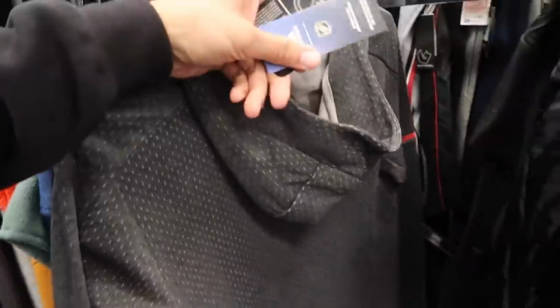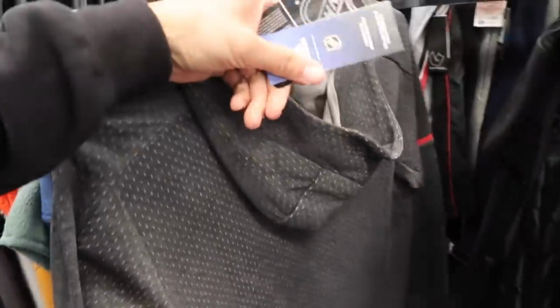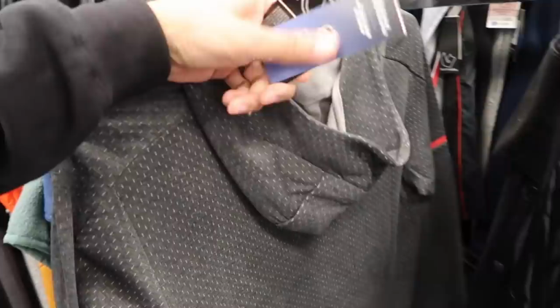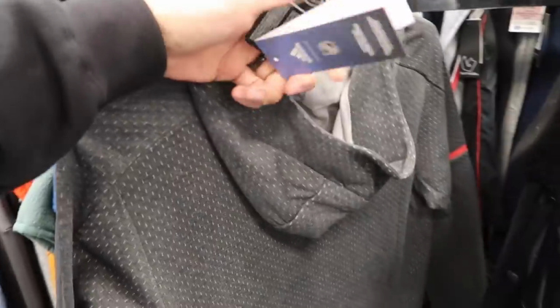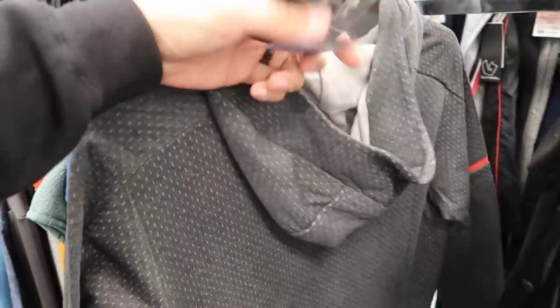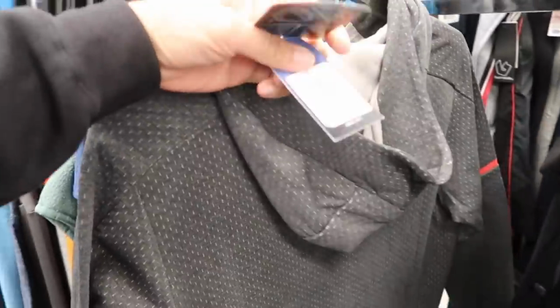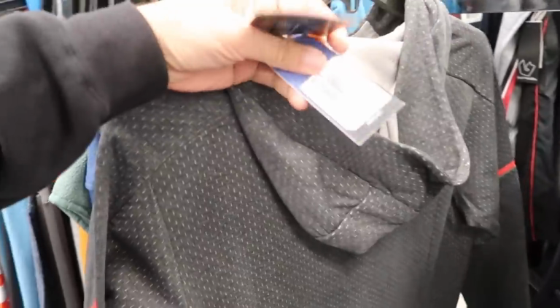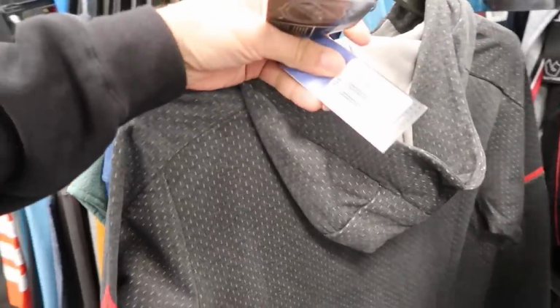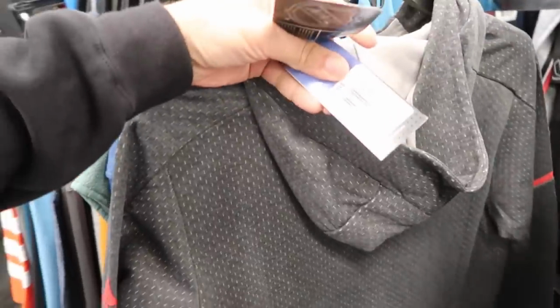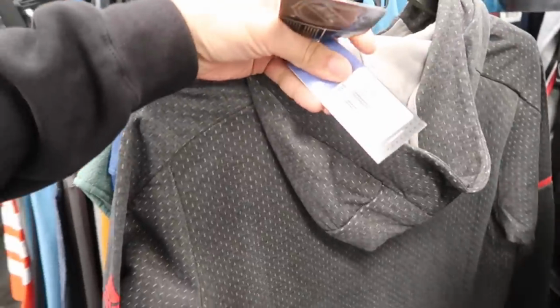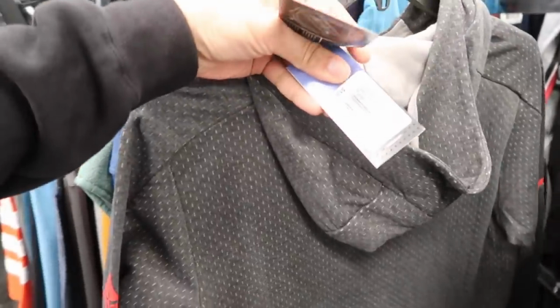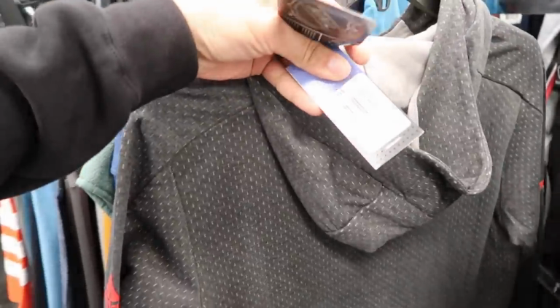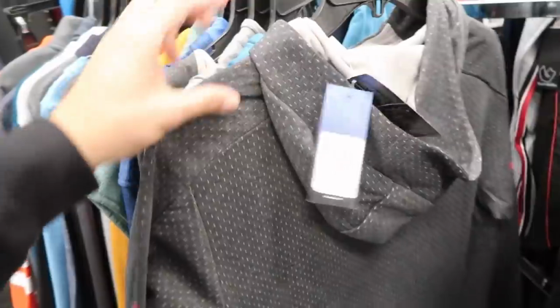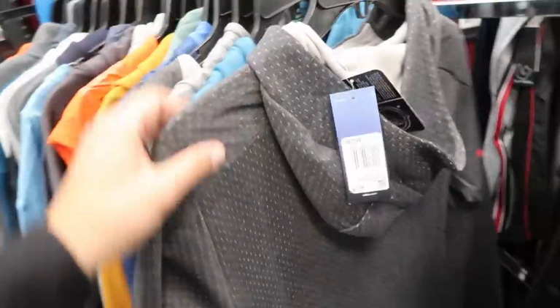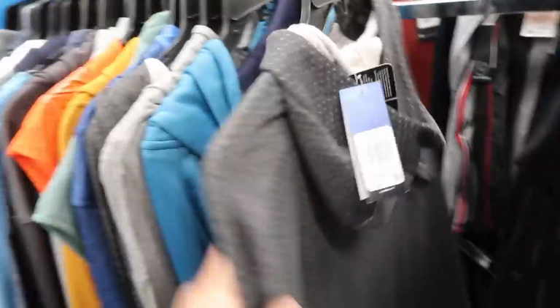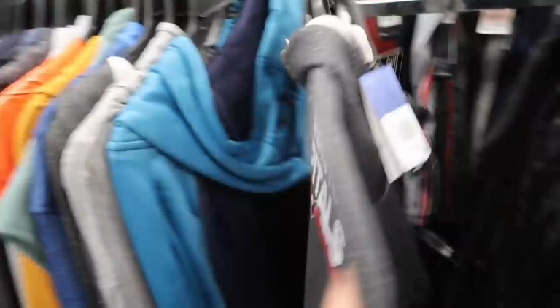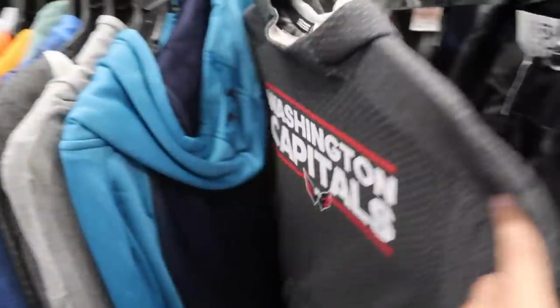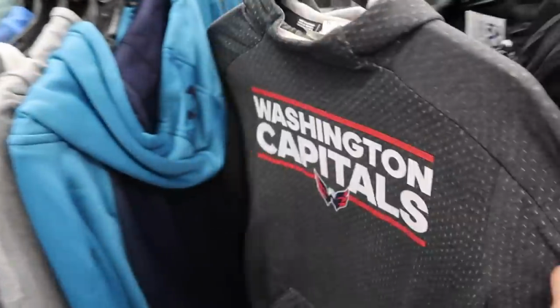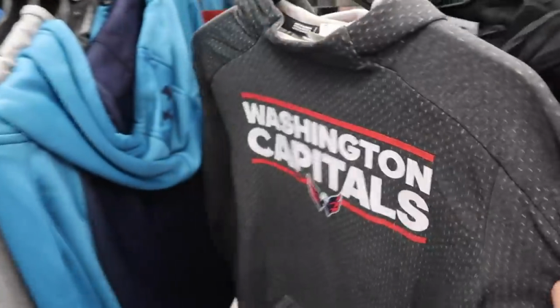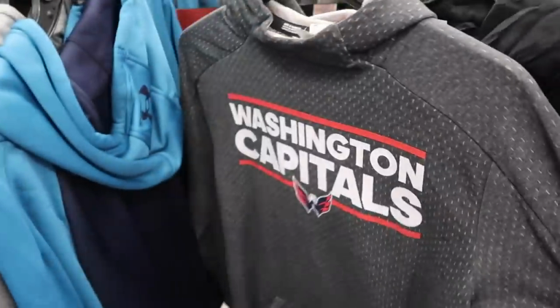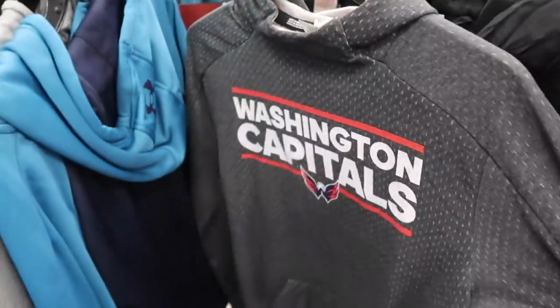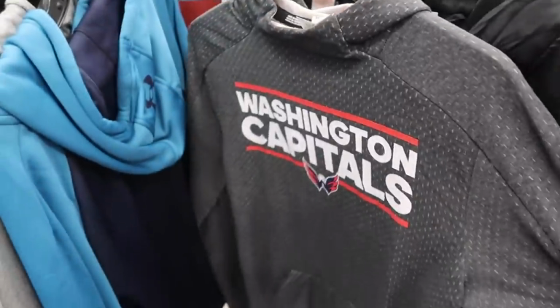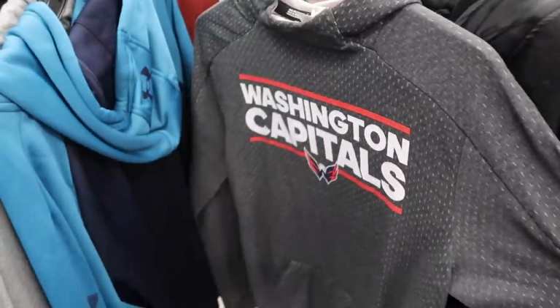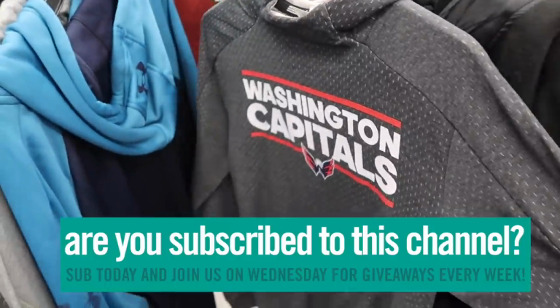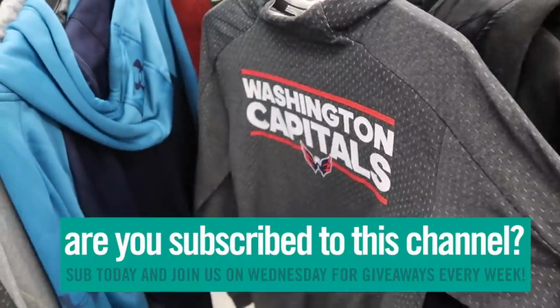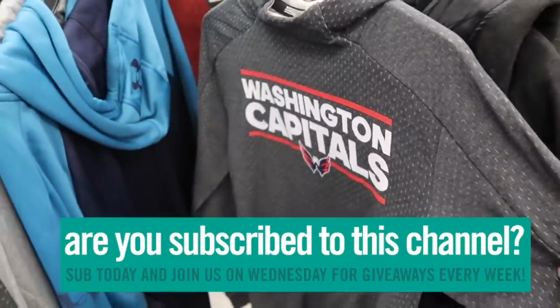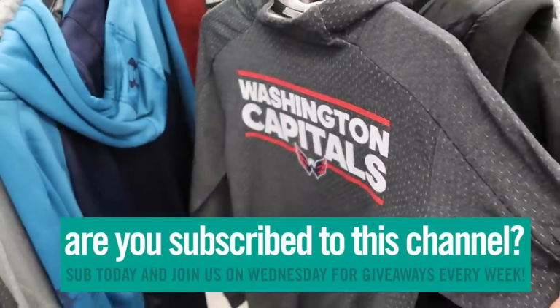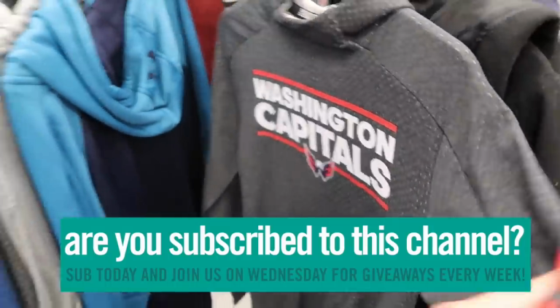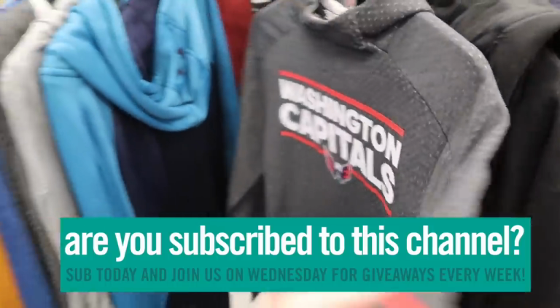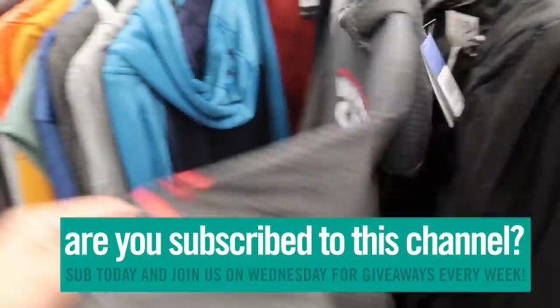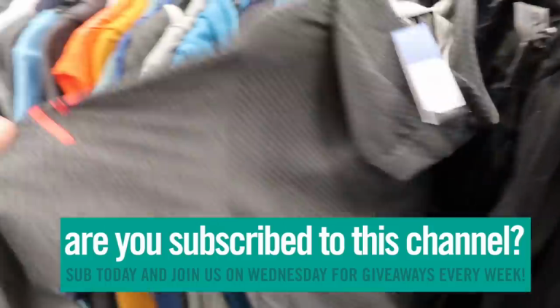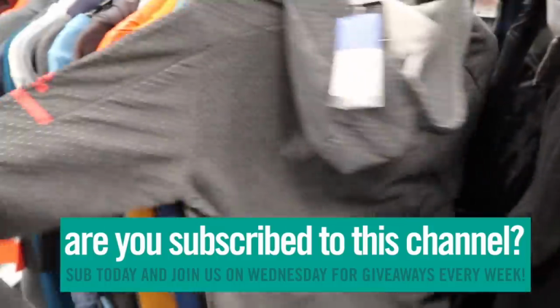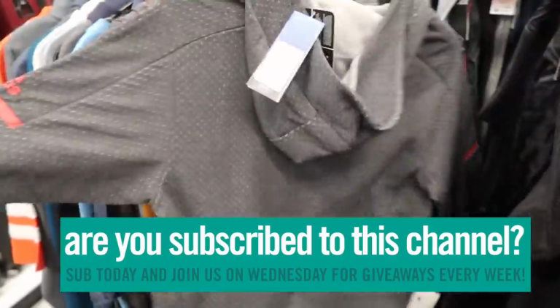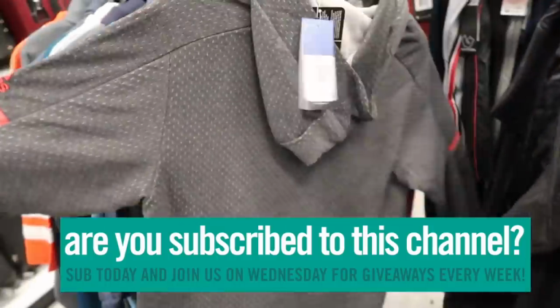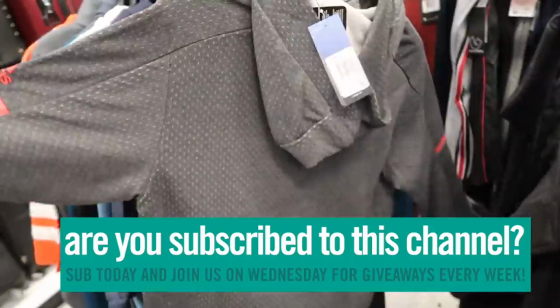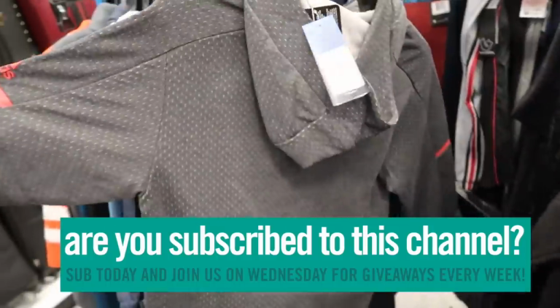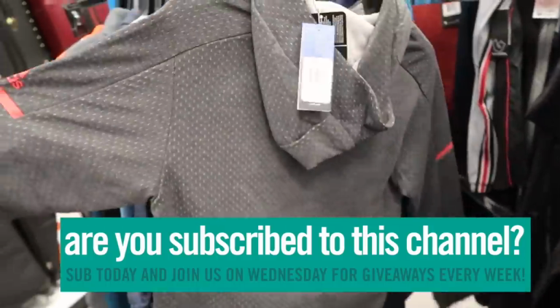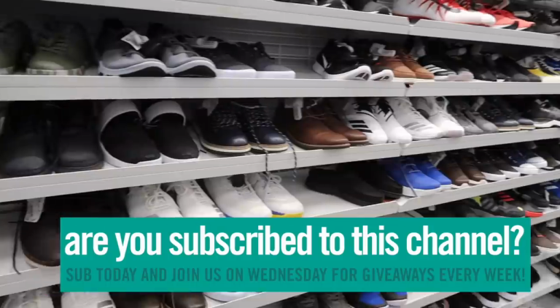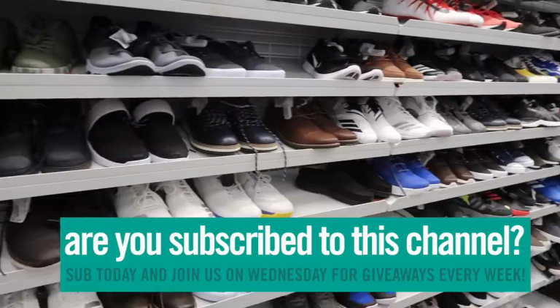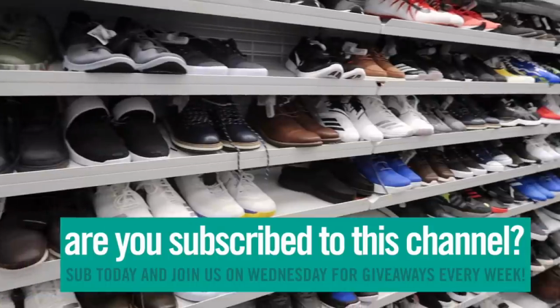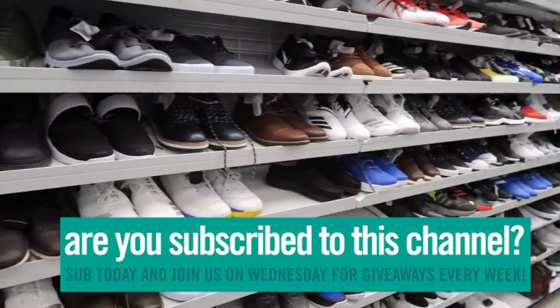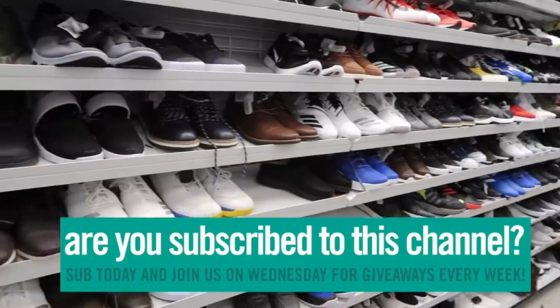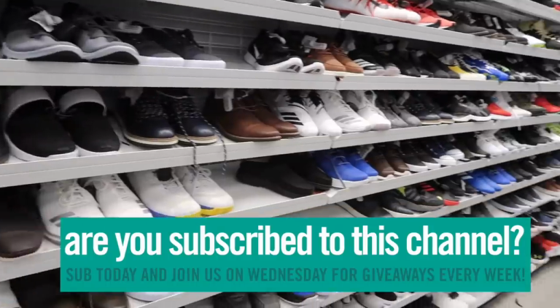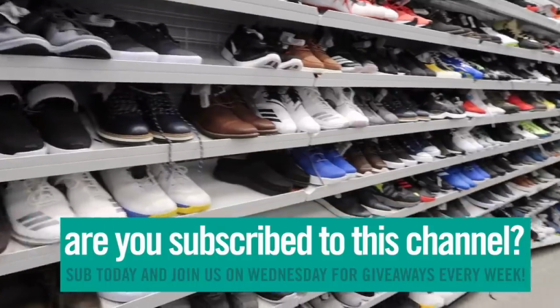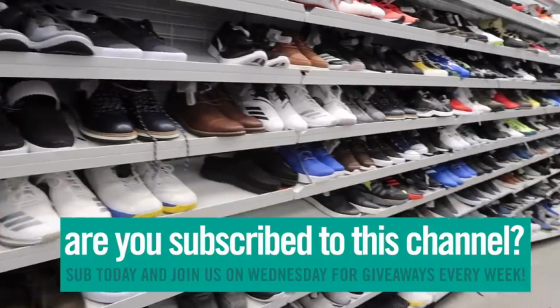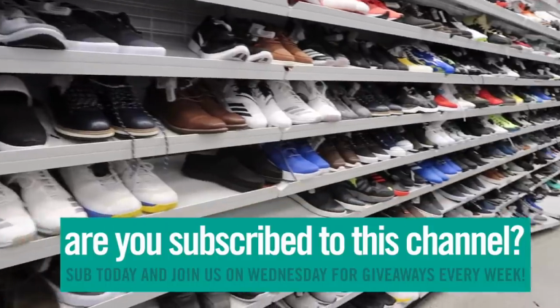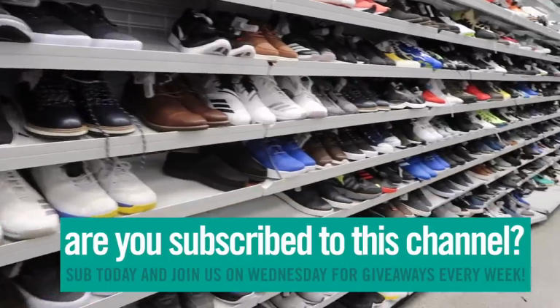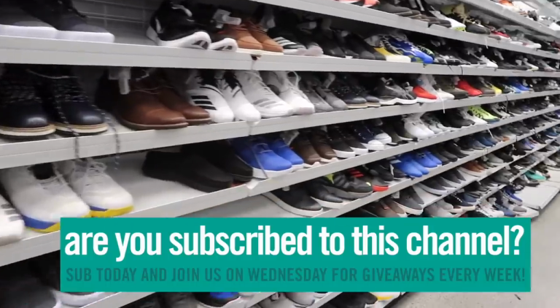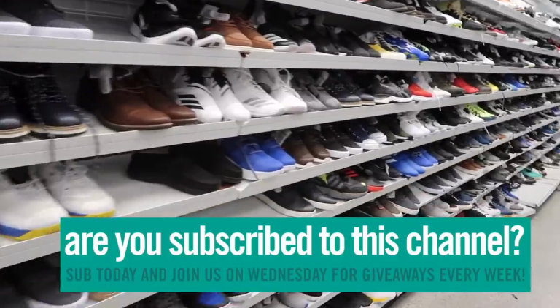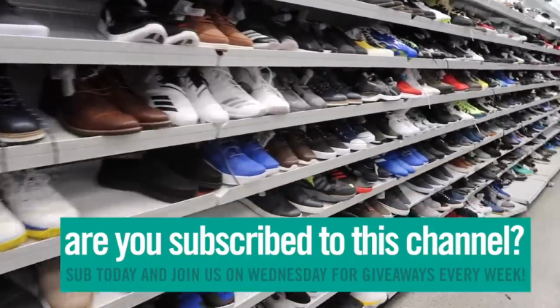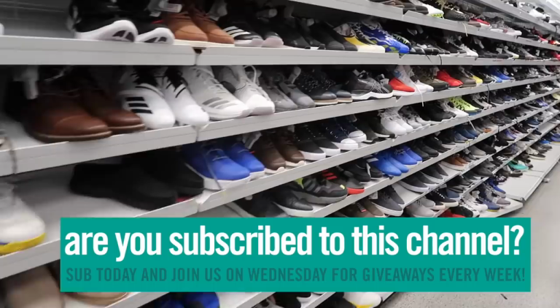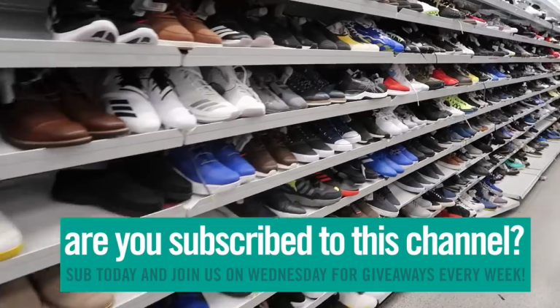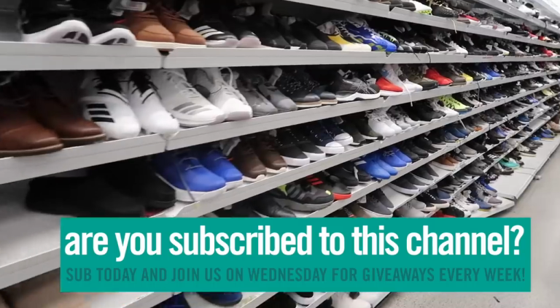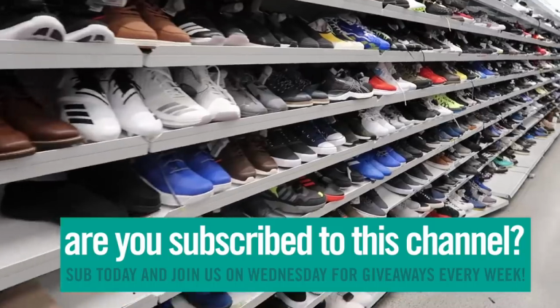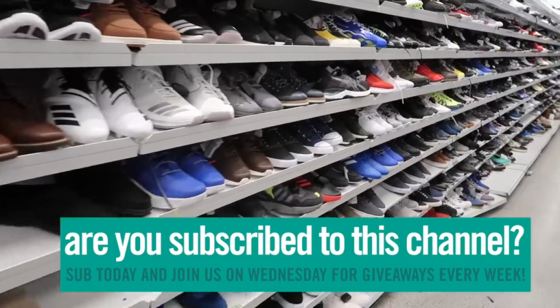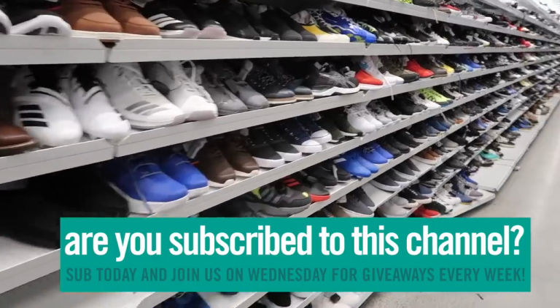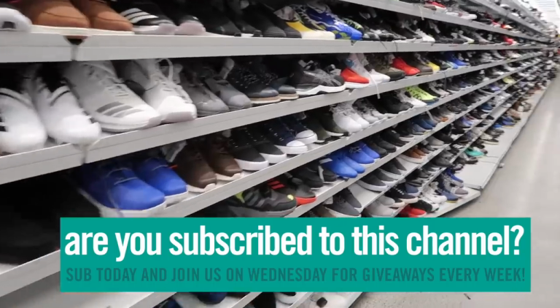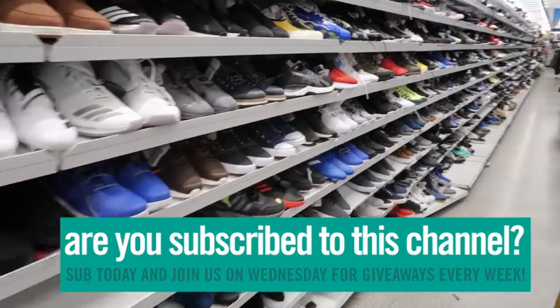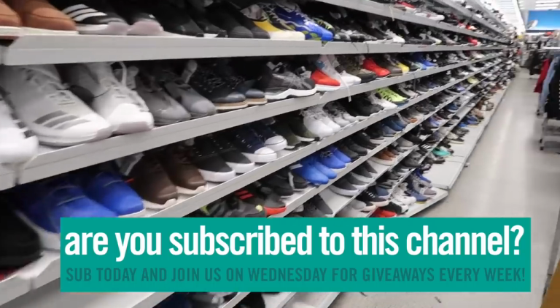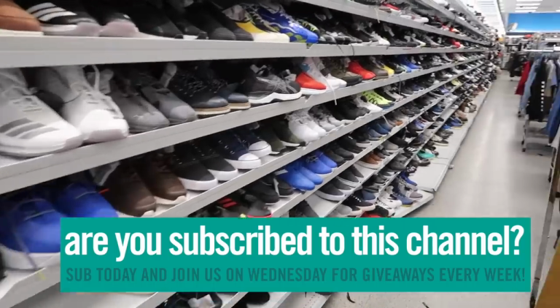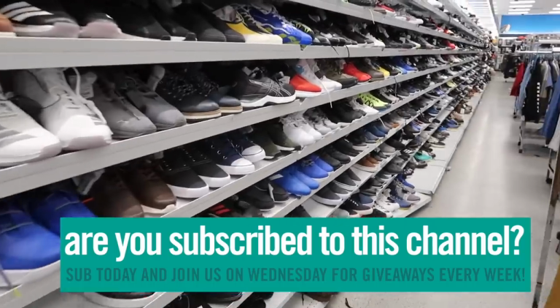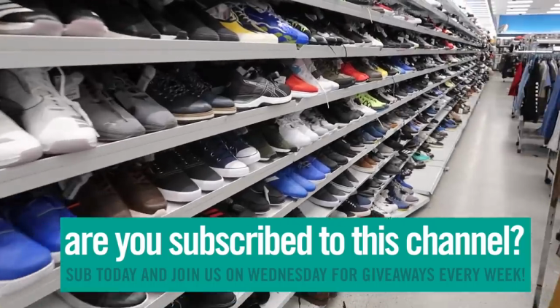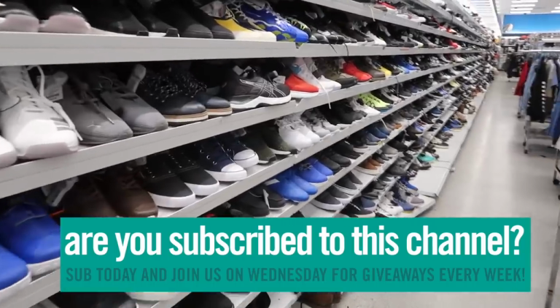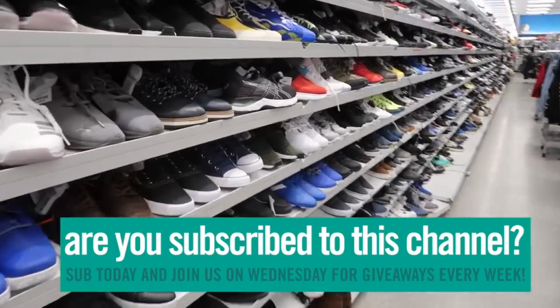What's the retail on these NHL hoodies? $100 — and they are made by Adidas. Moving our way down to shoes, looks a little rough today.